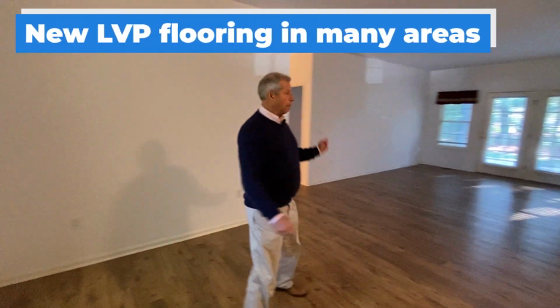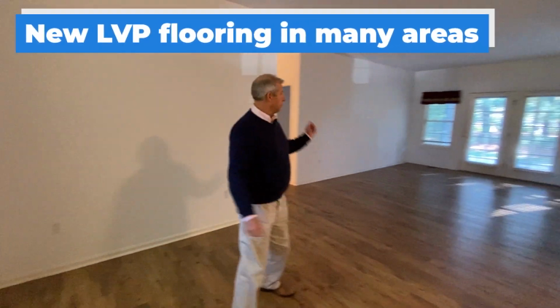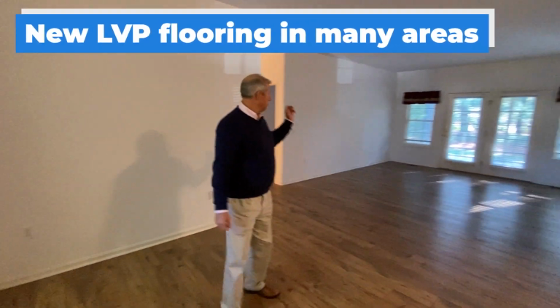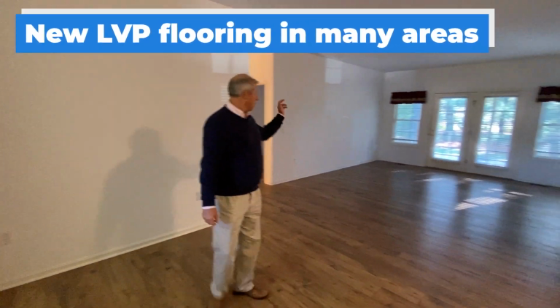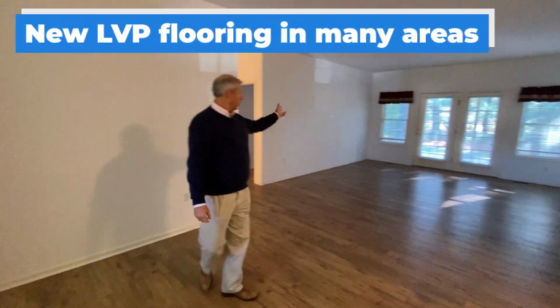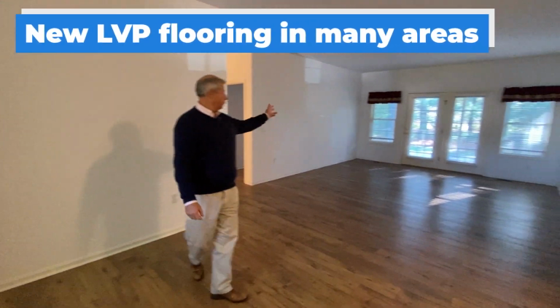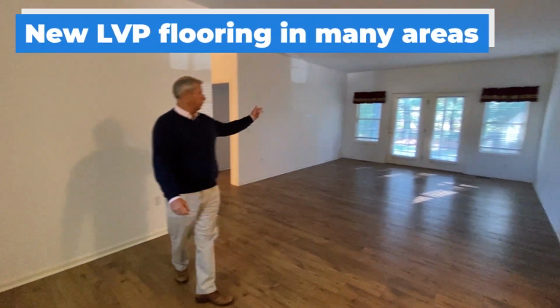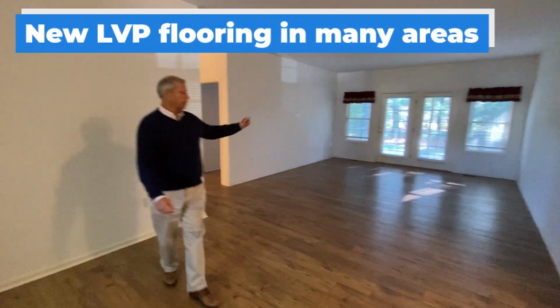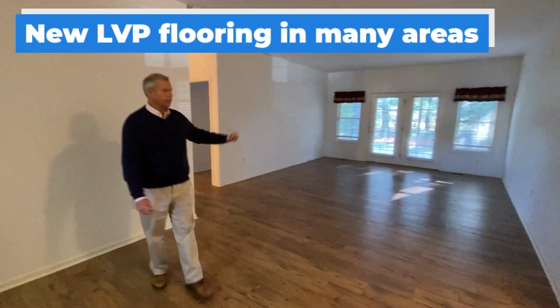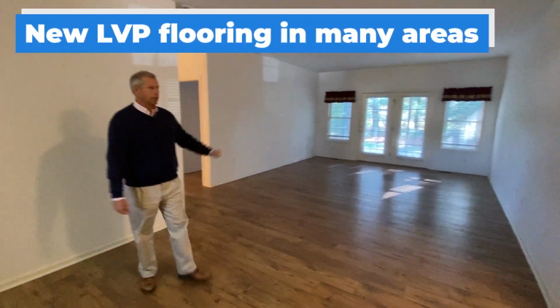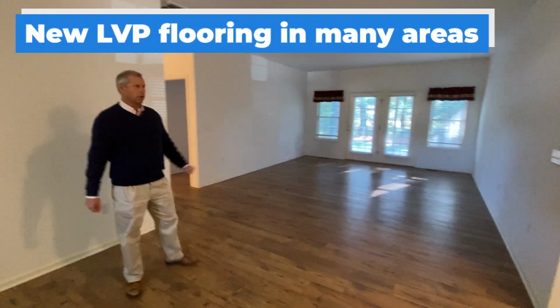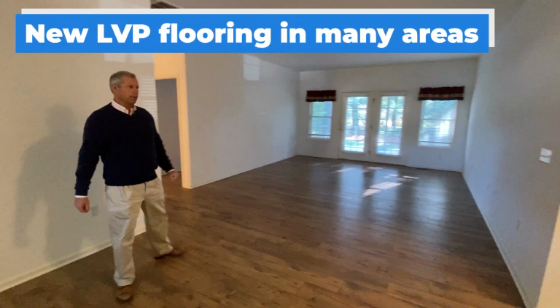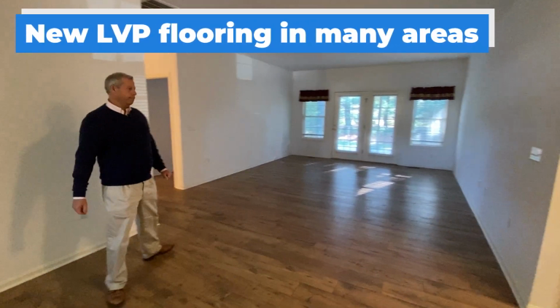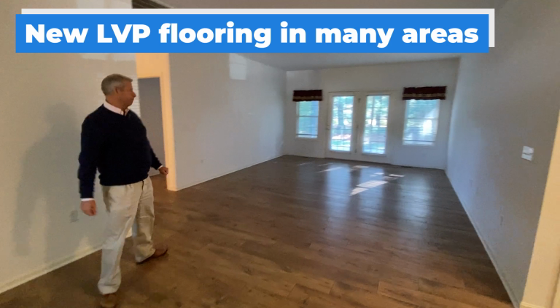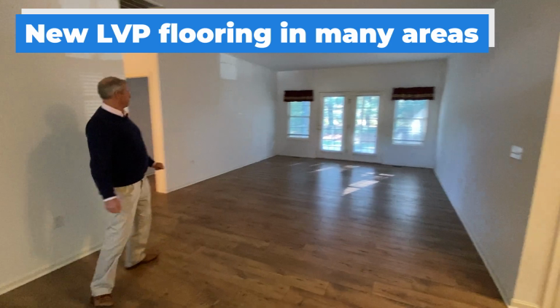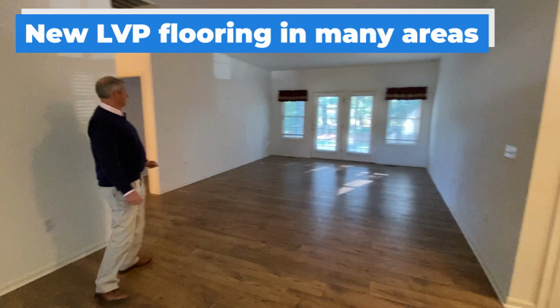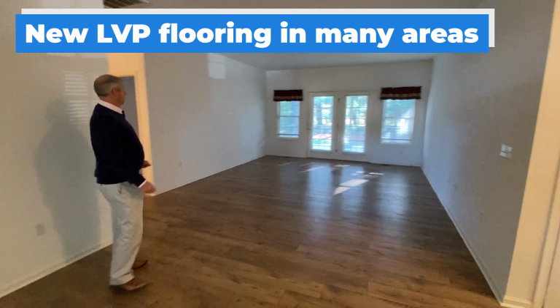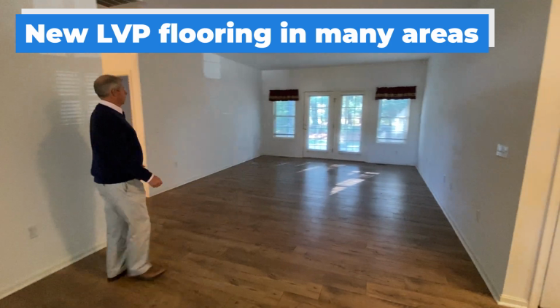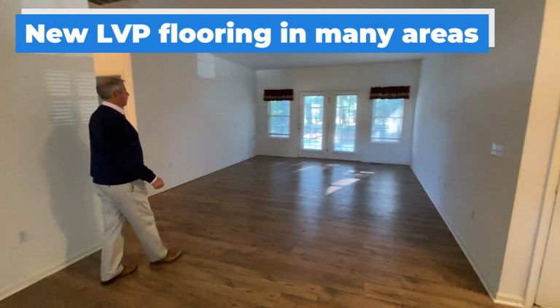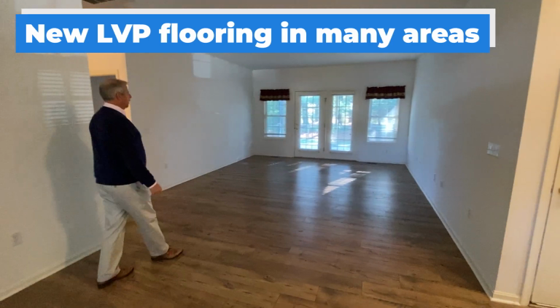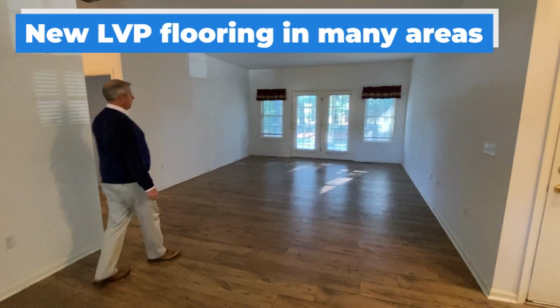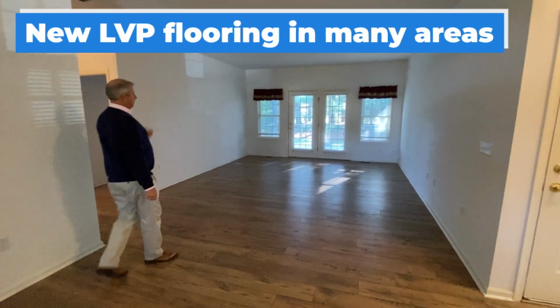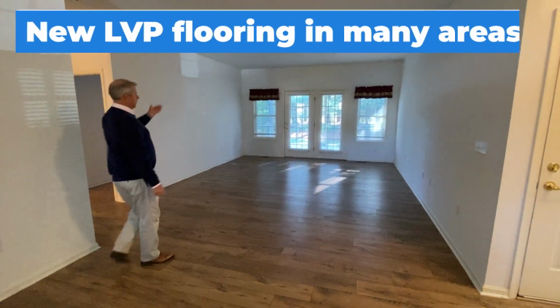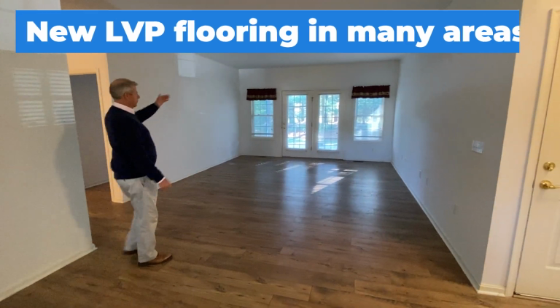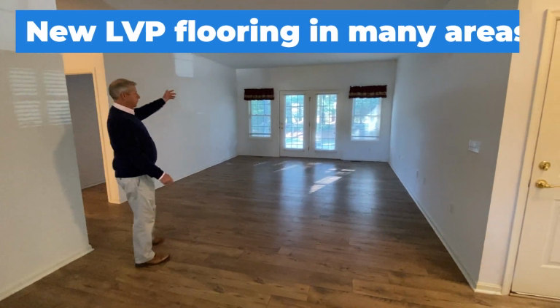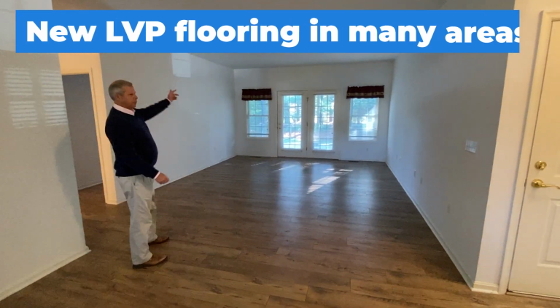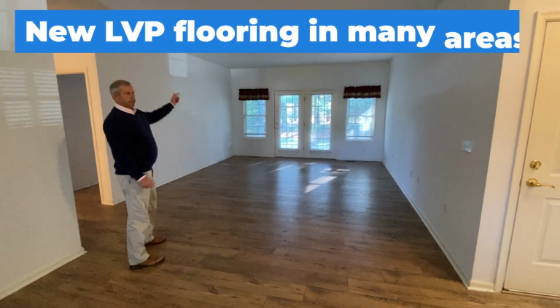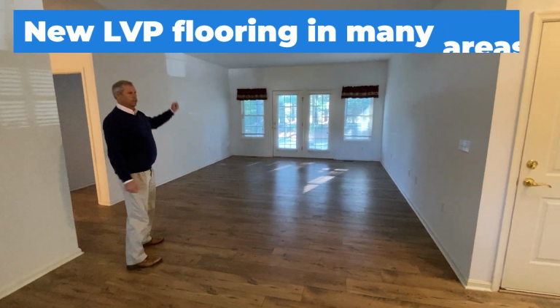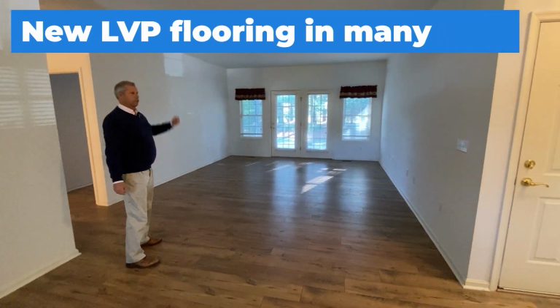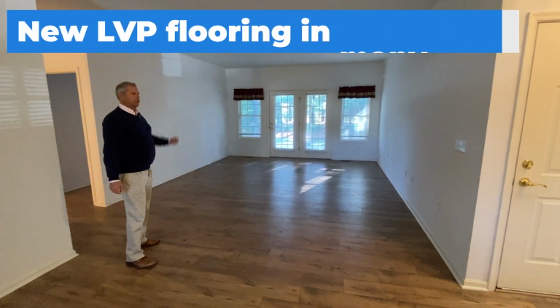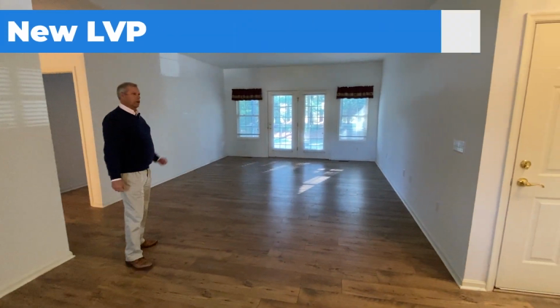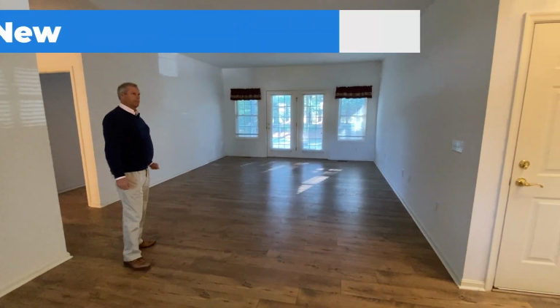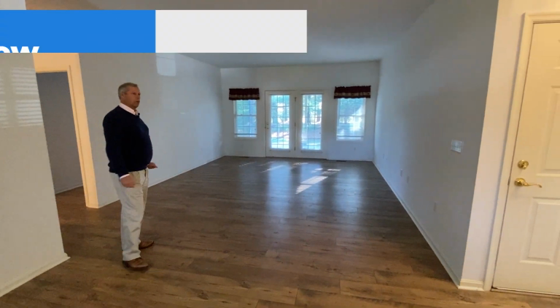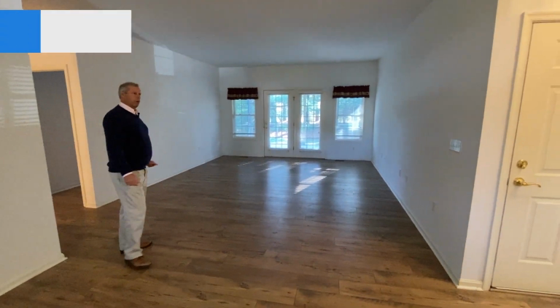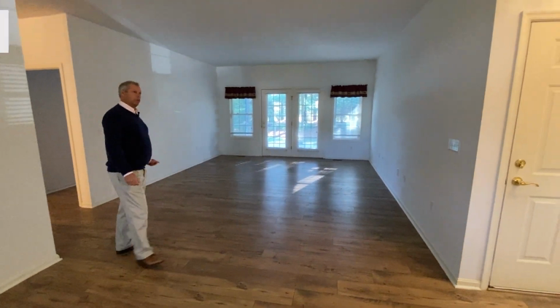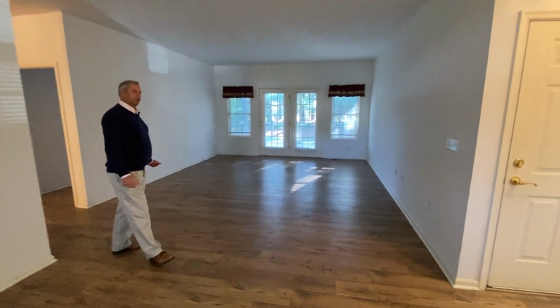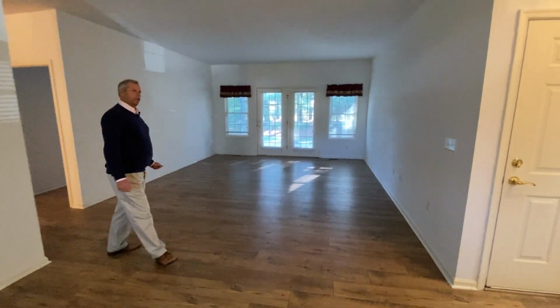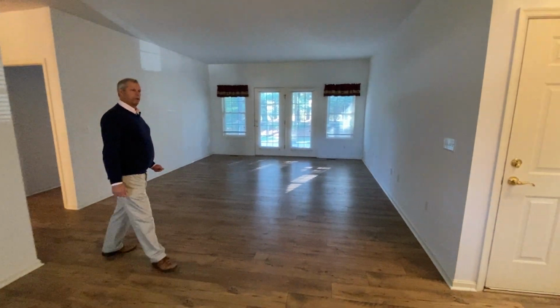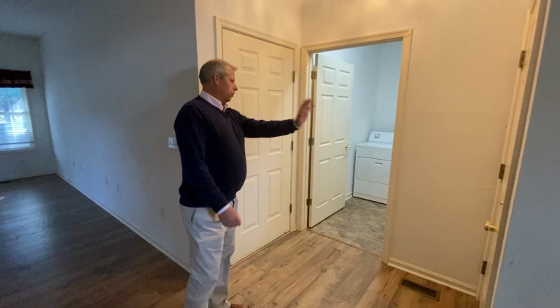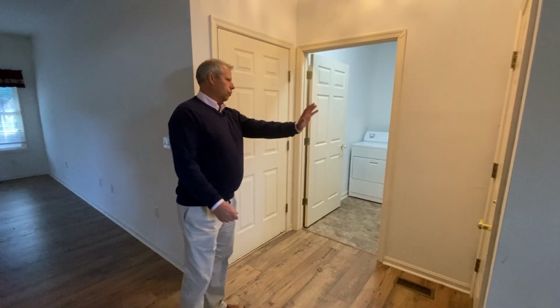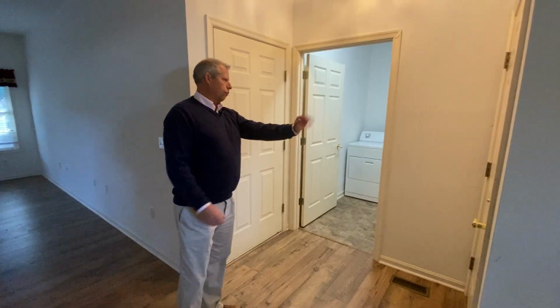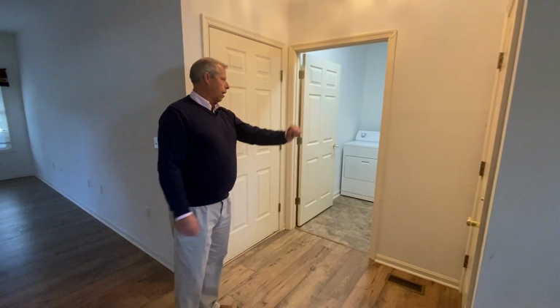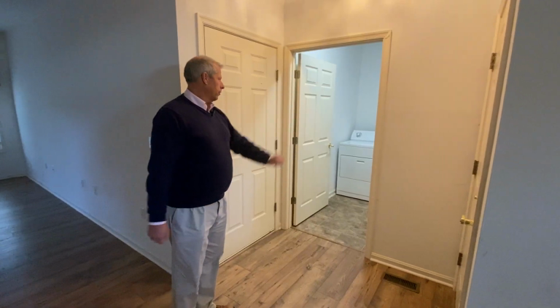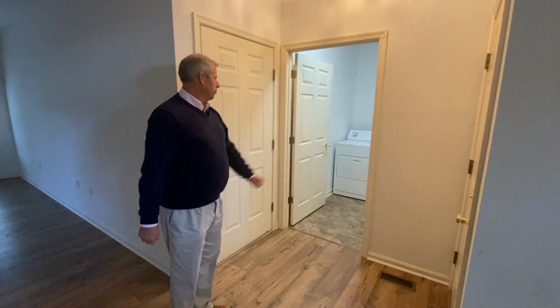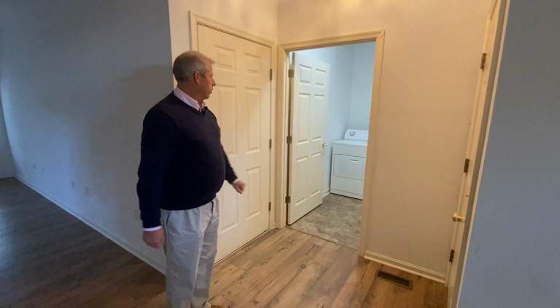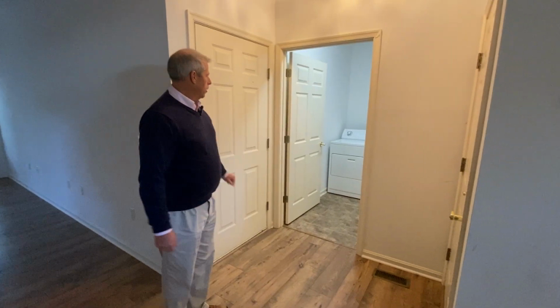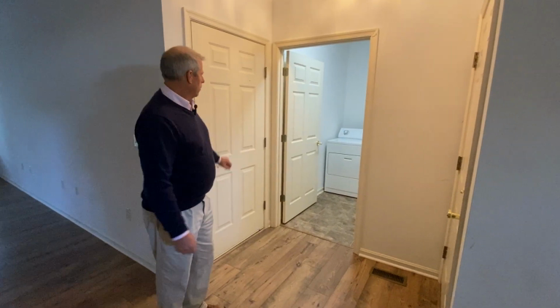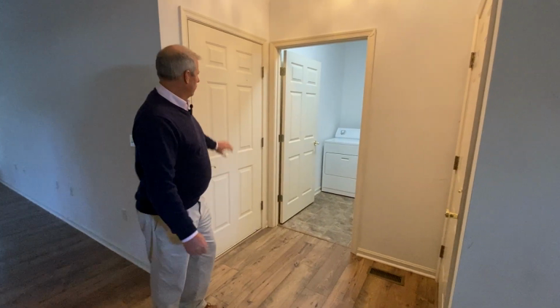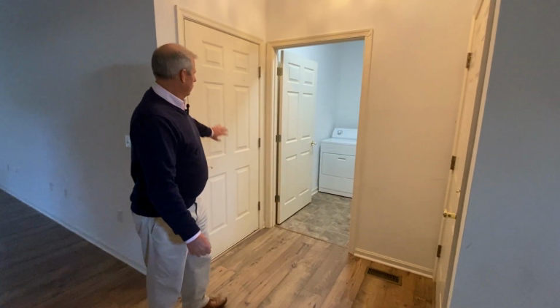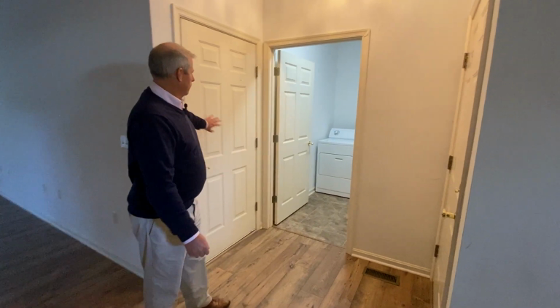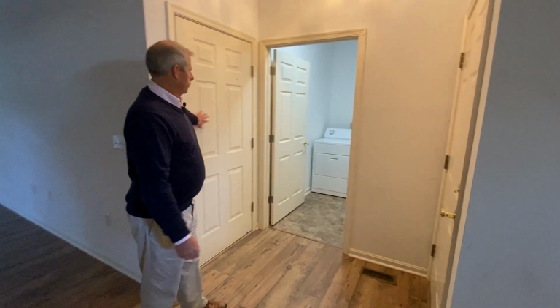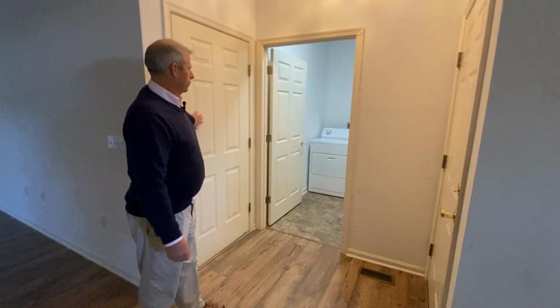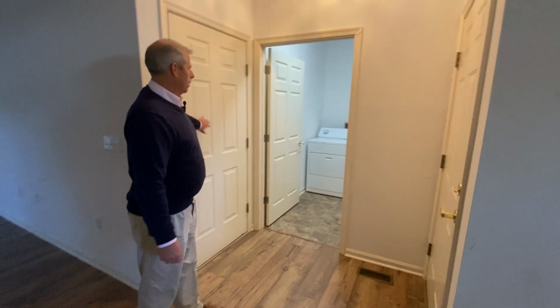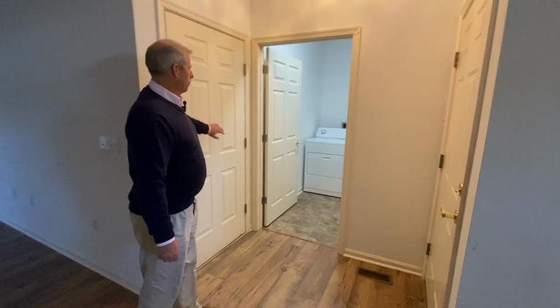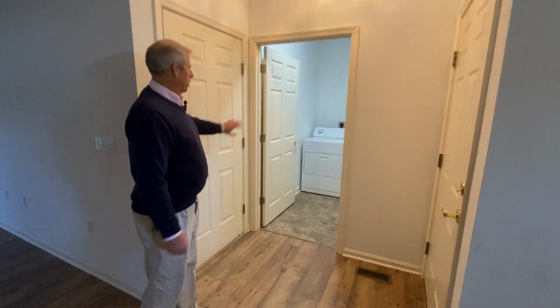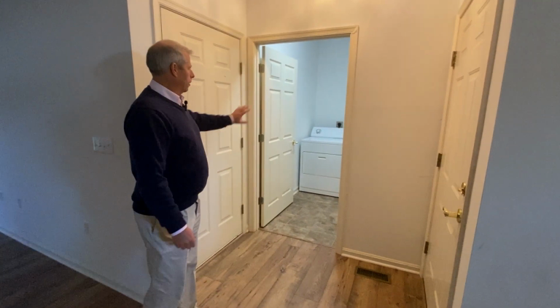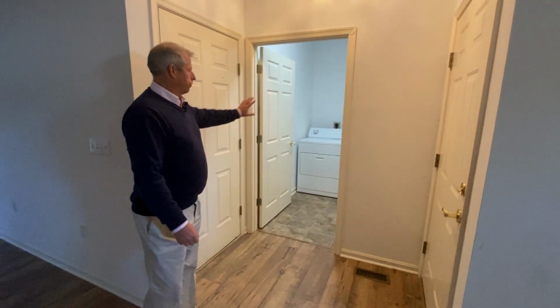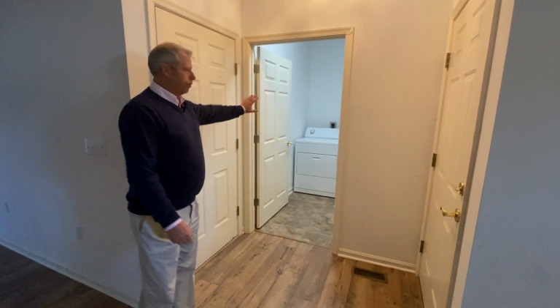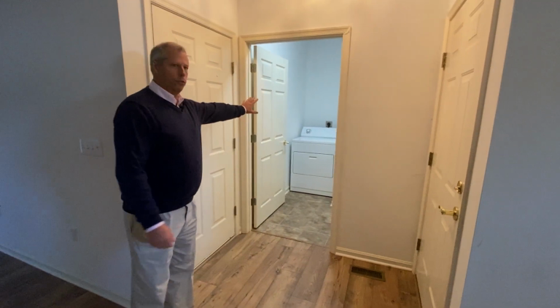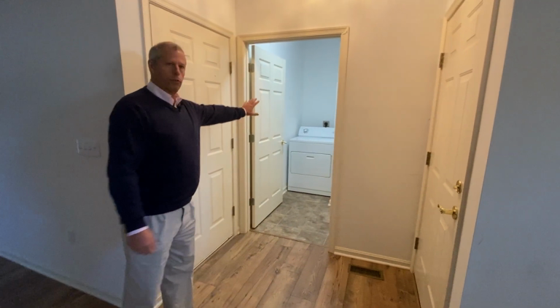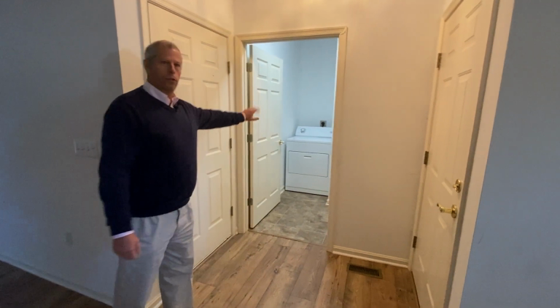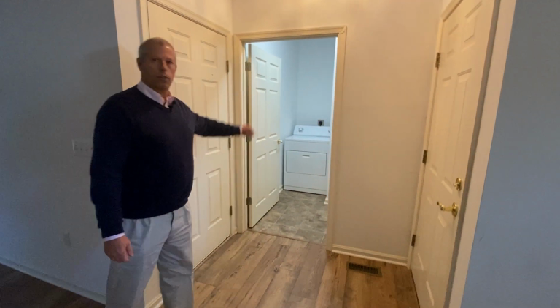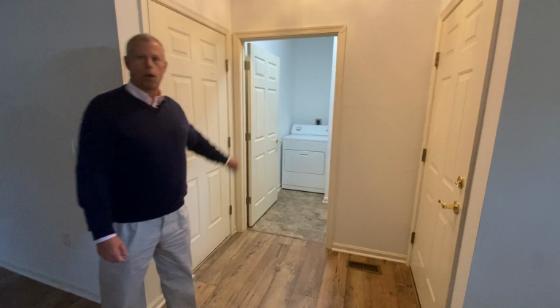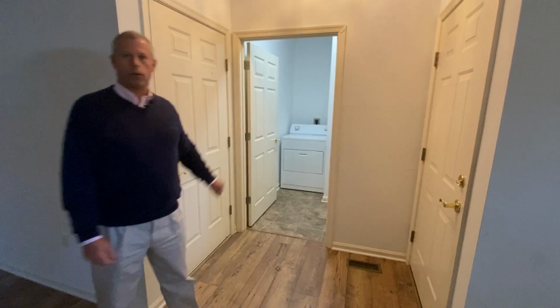Immense living room leads out to the screen porch. Garage here.